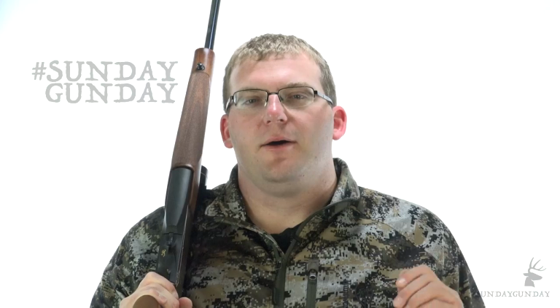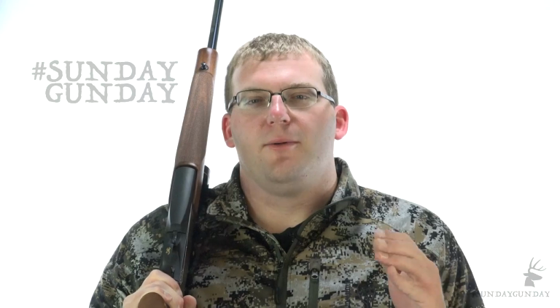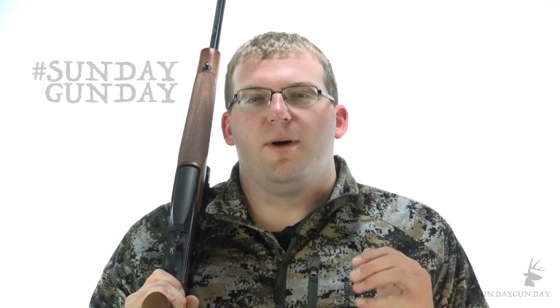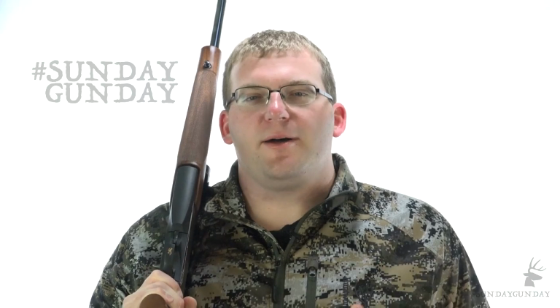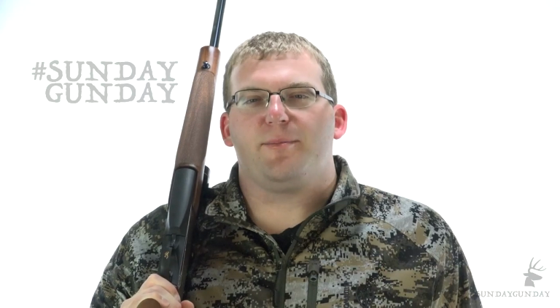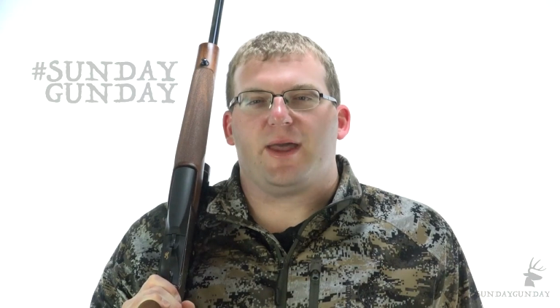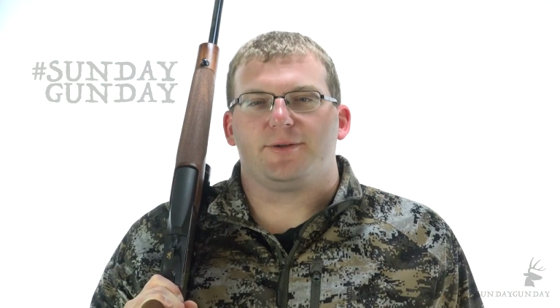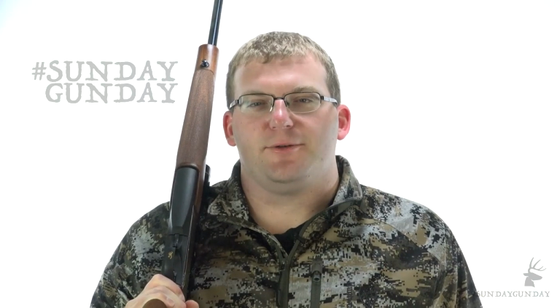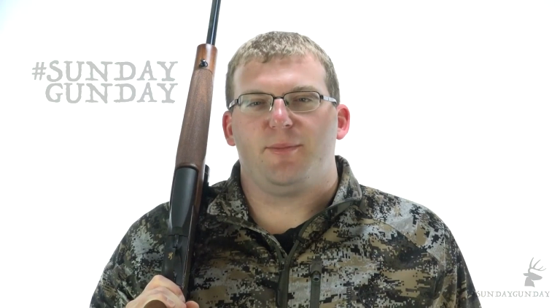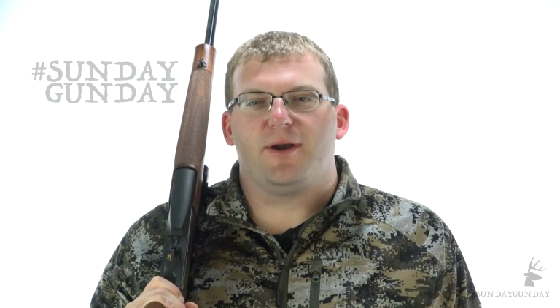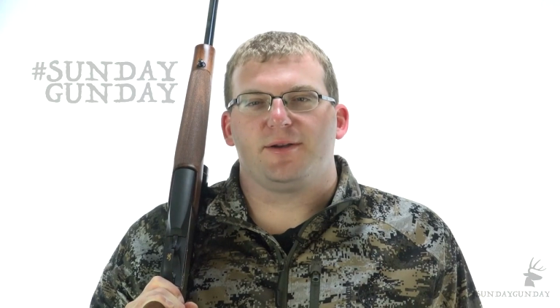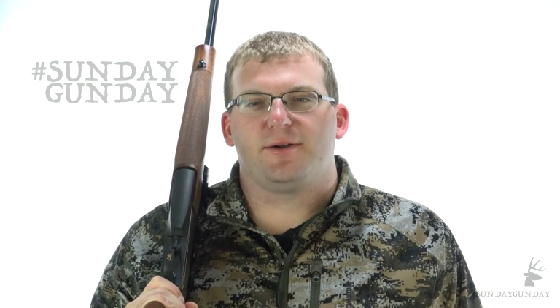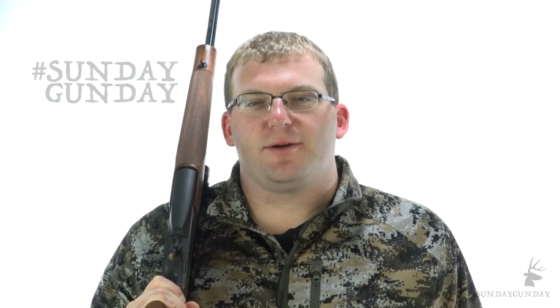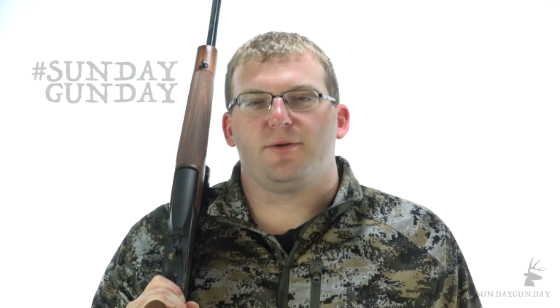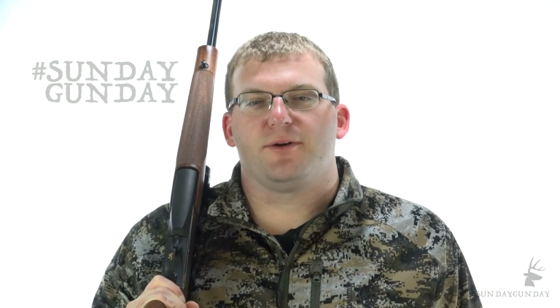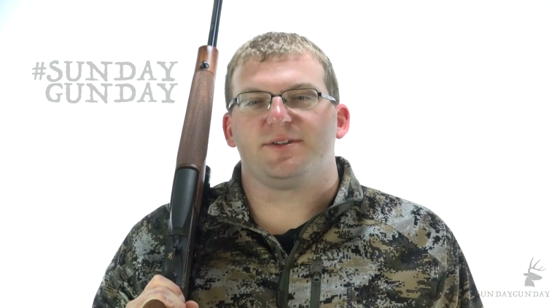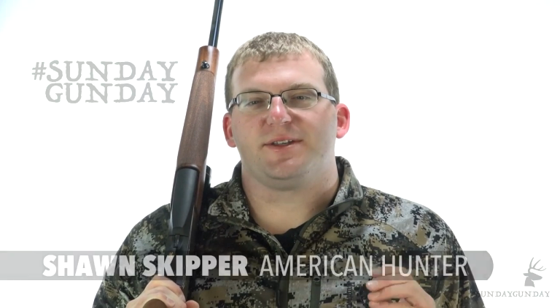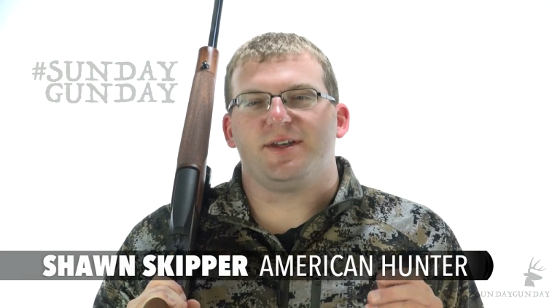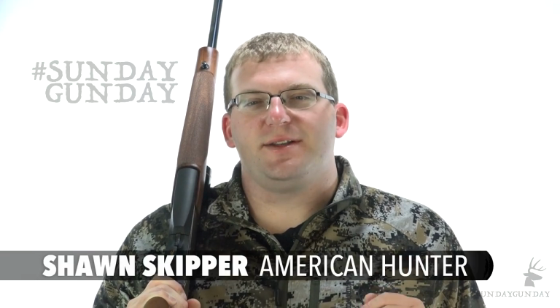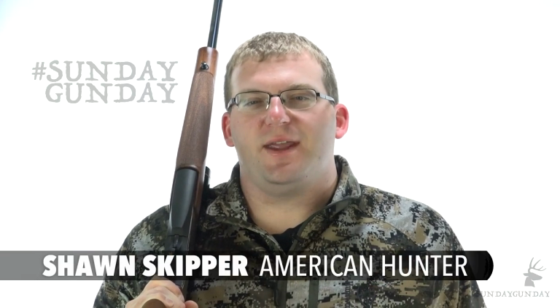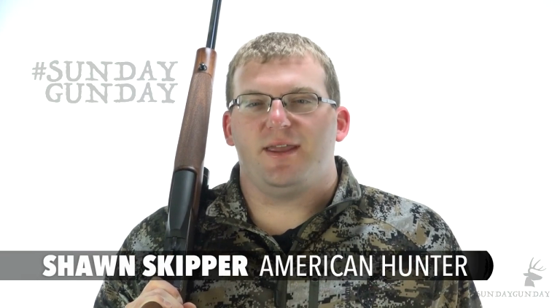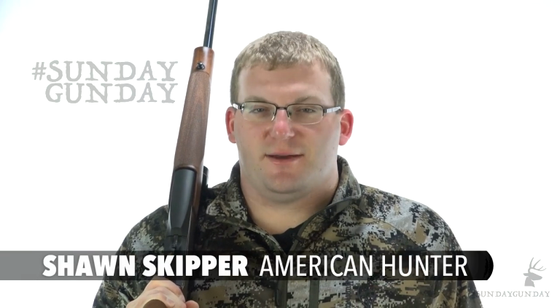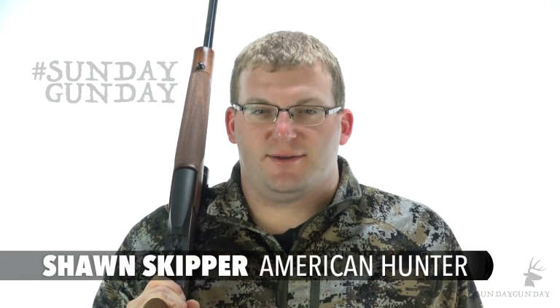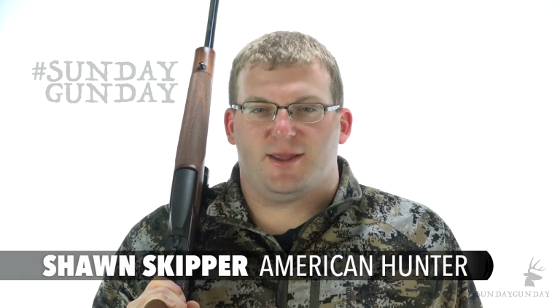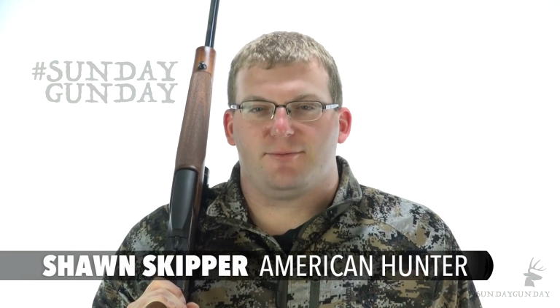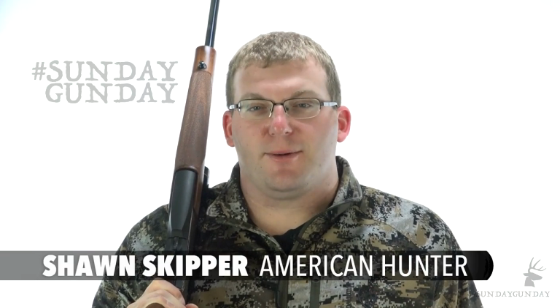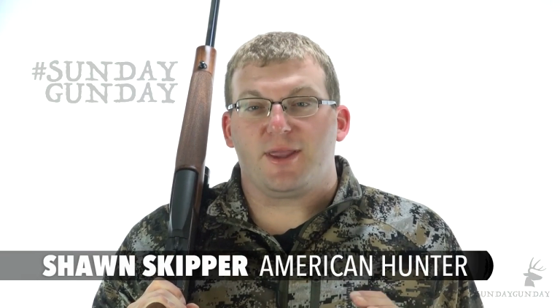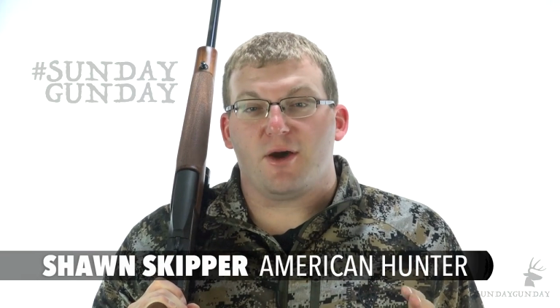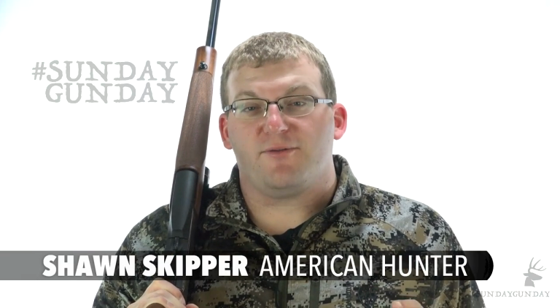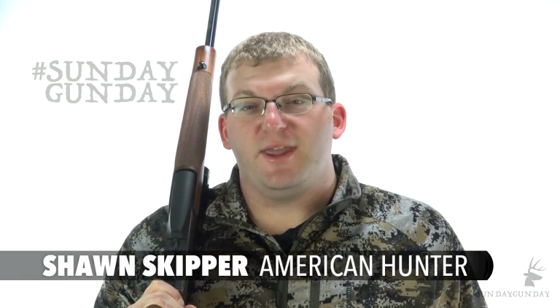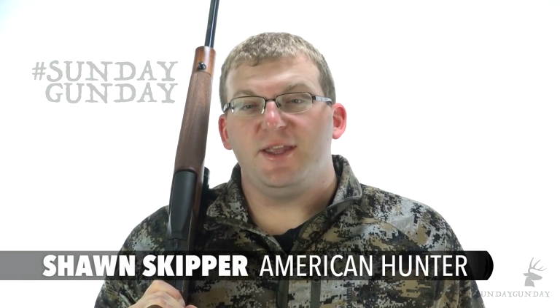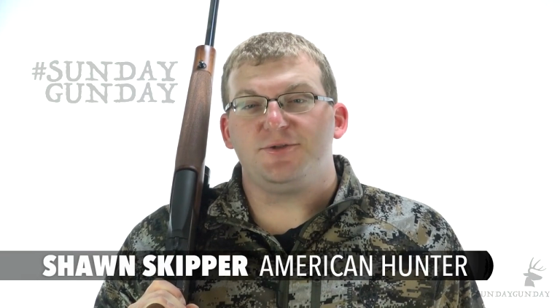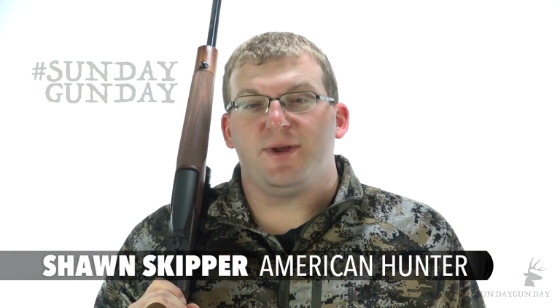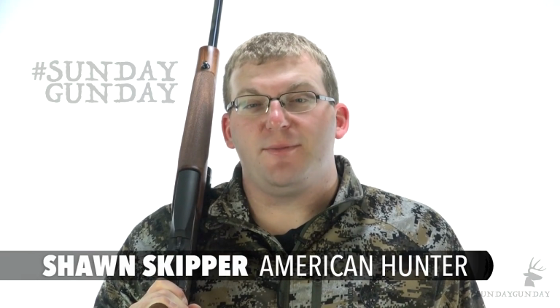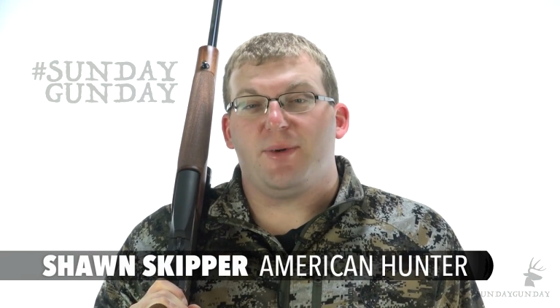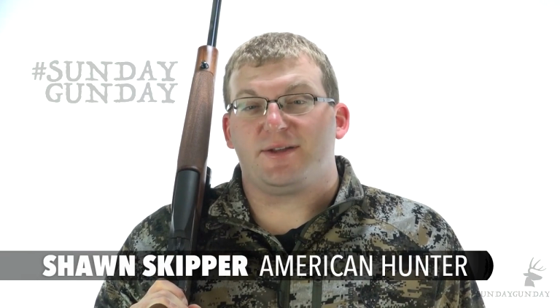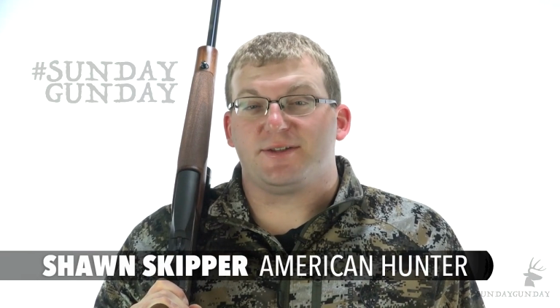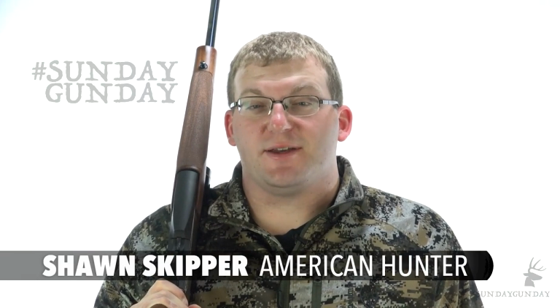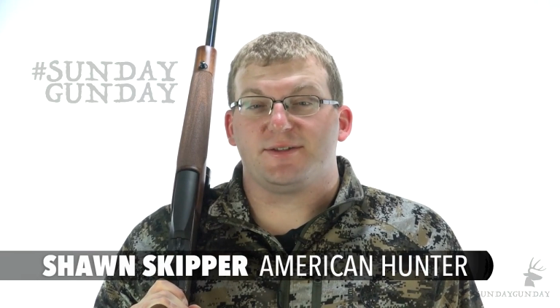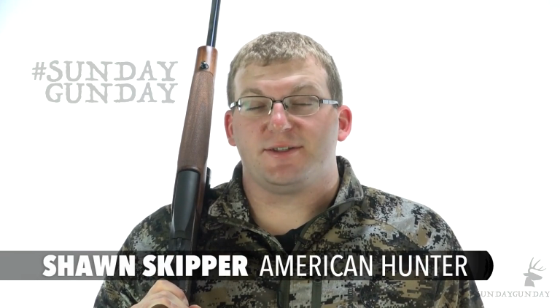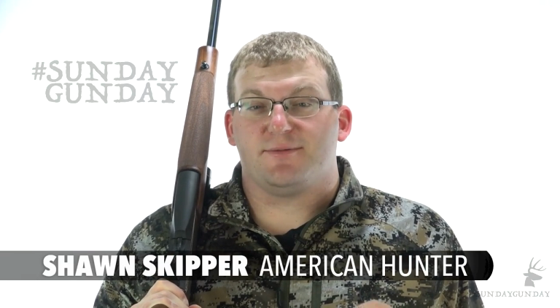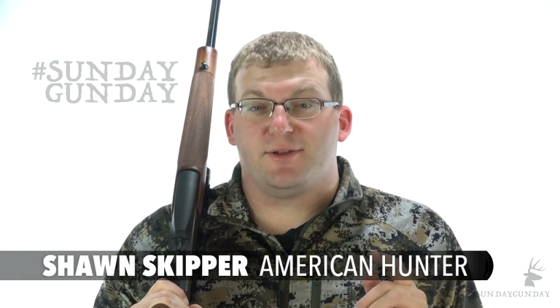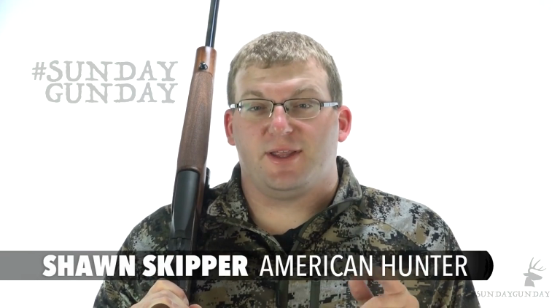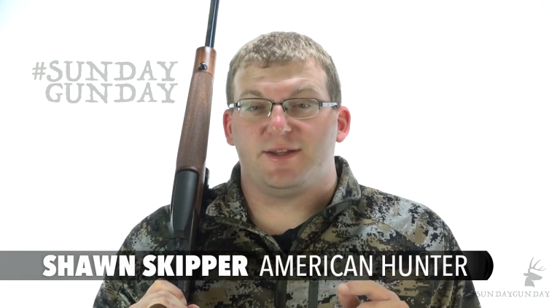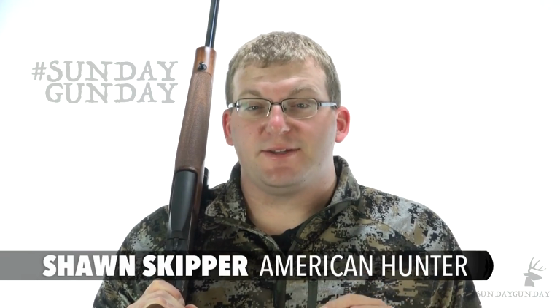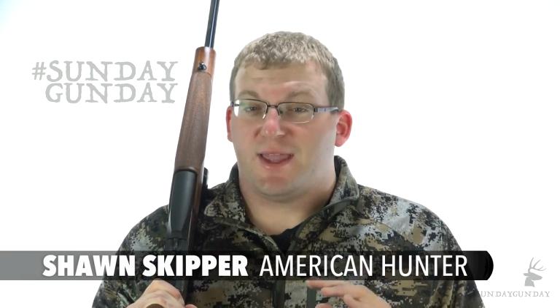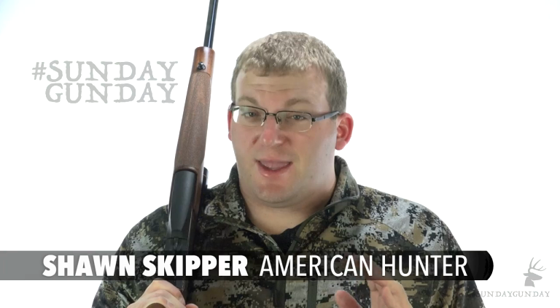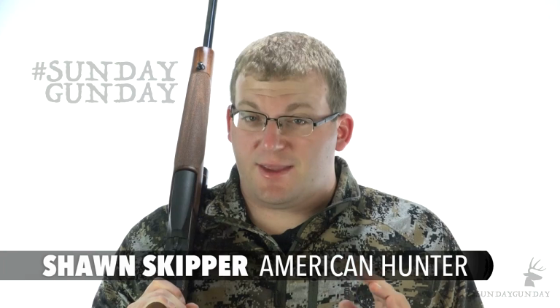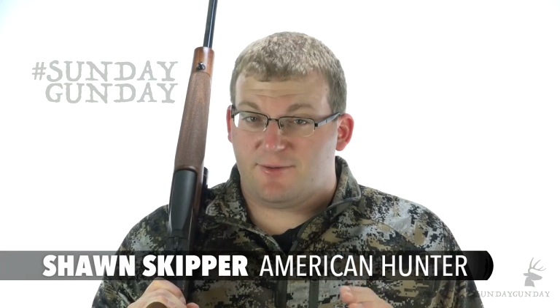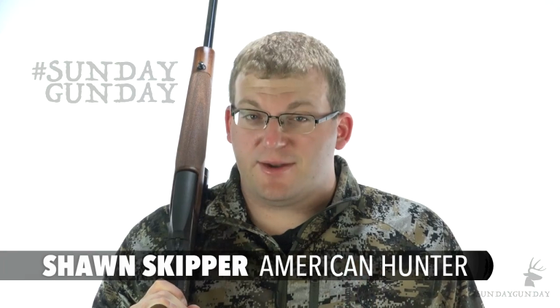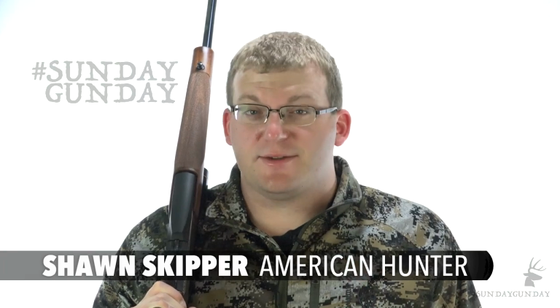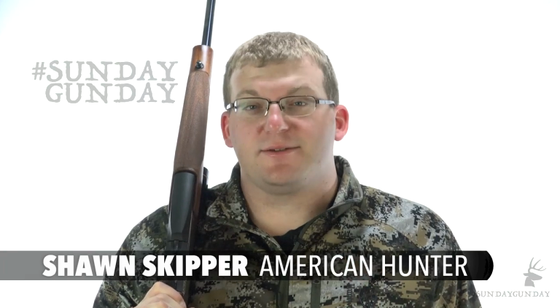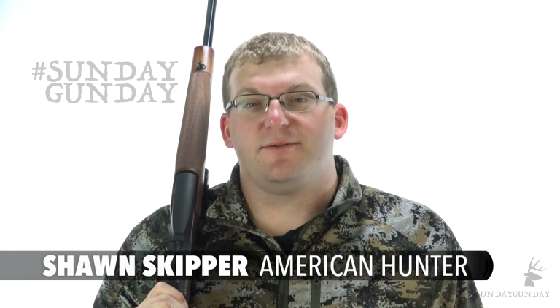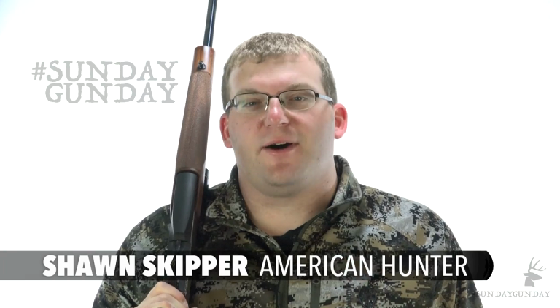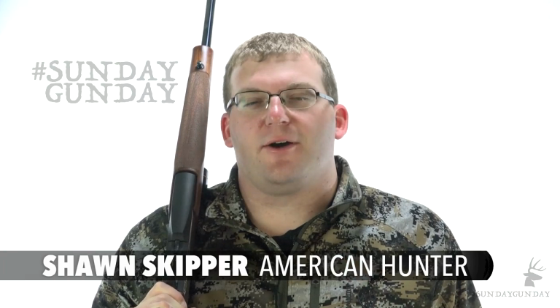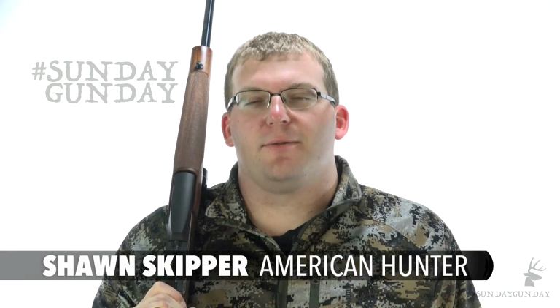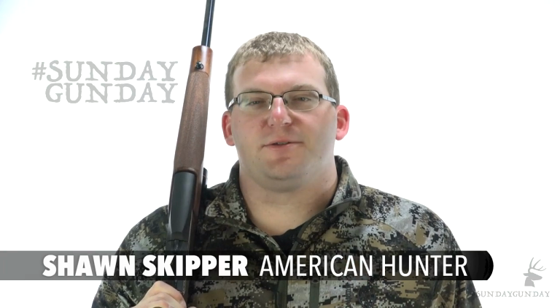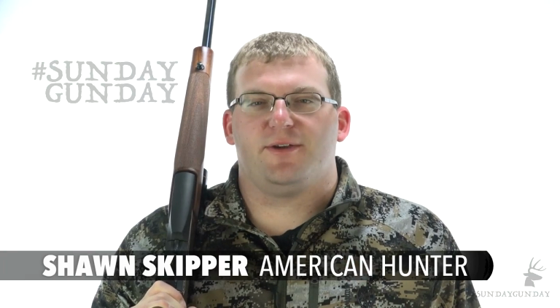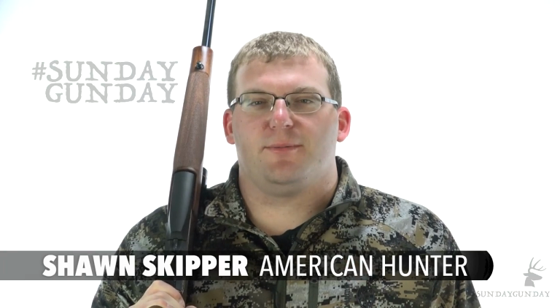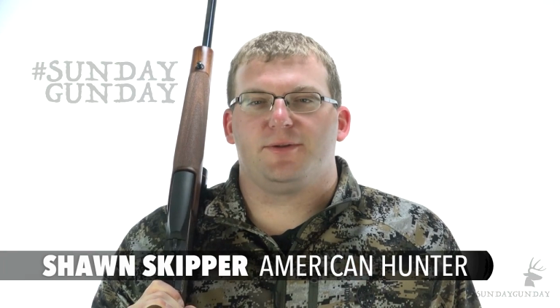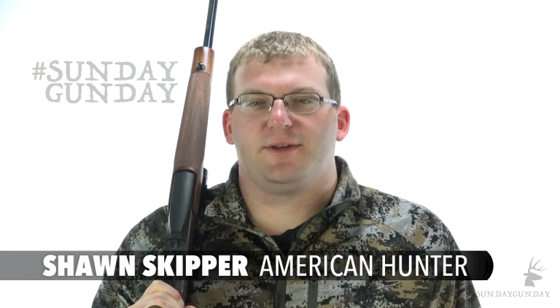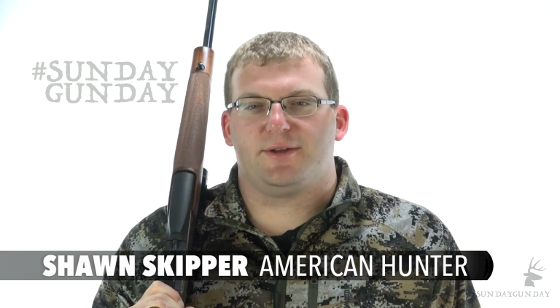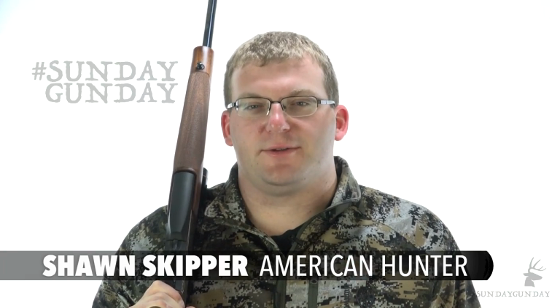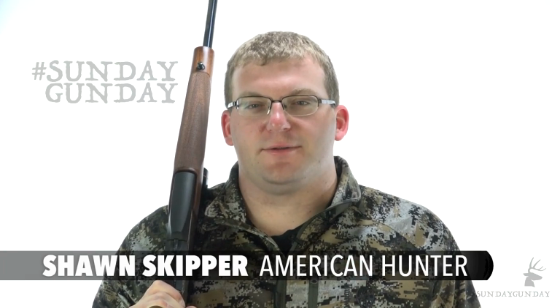Welcome back to AmericanHunter.org's Sunday Gun Day, where we kick off each week by discussing some of the latest and greatest firearms available to hunters.